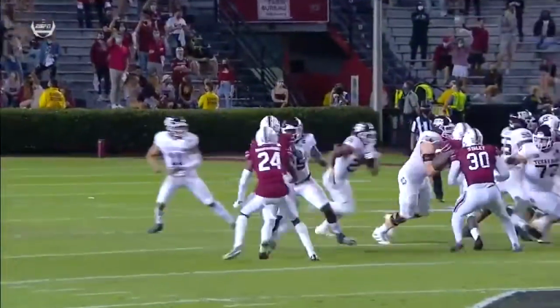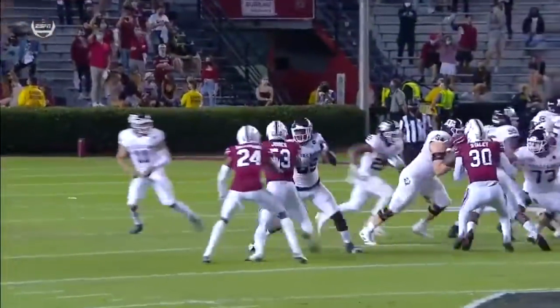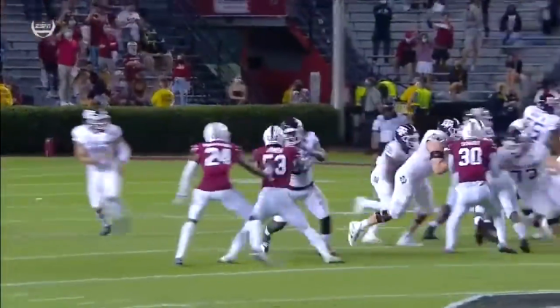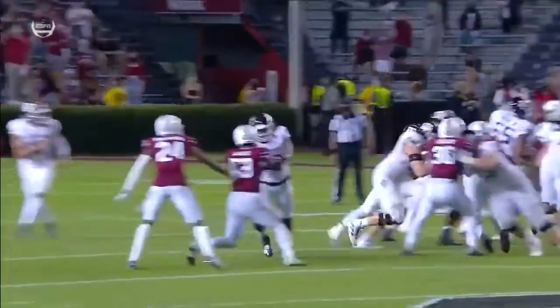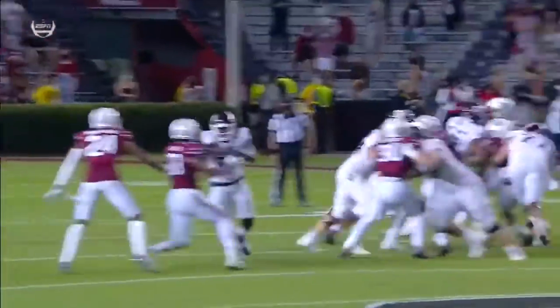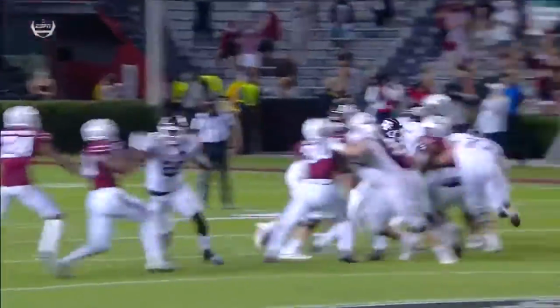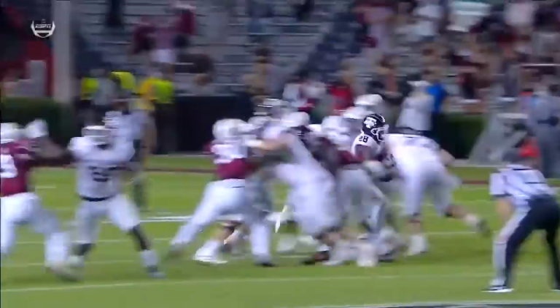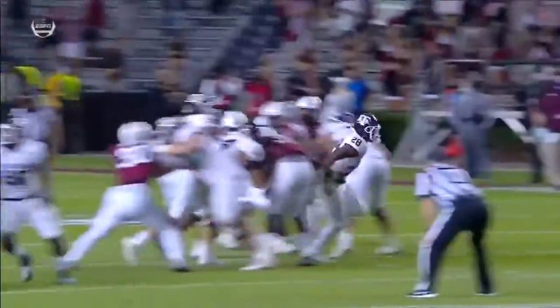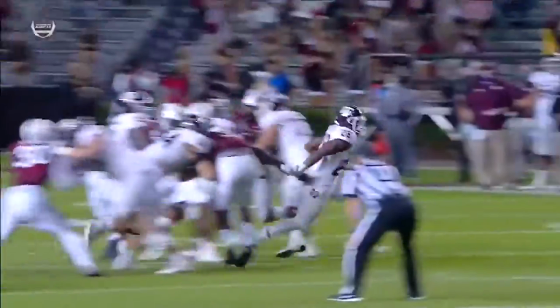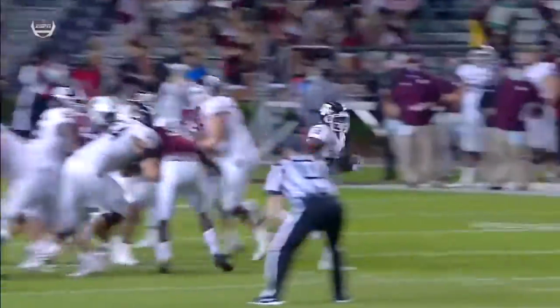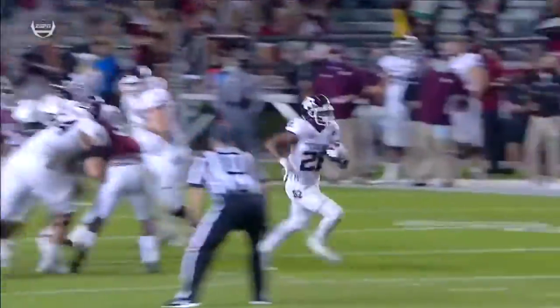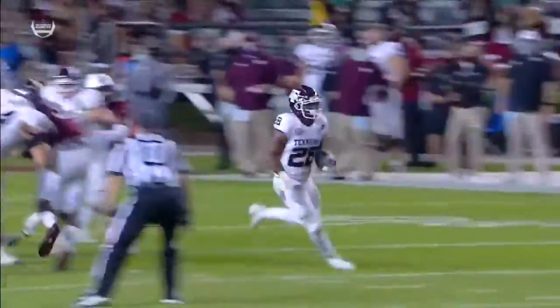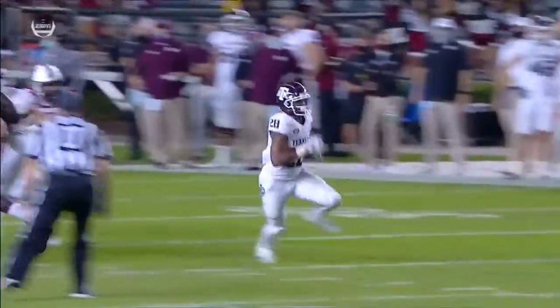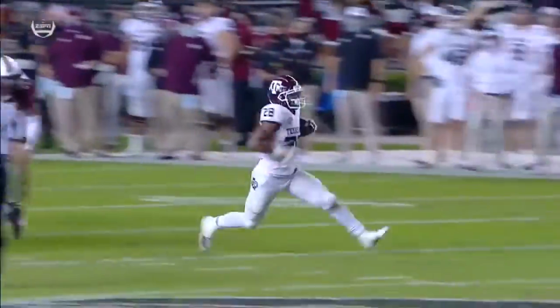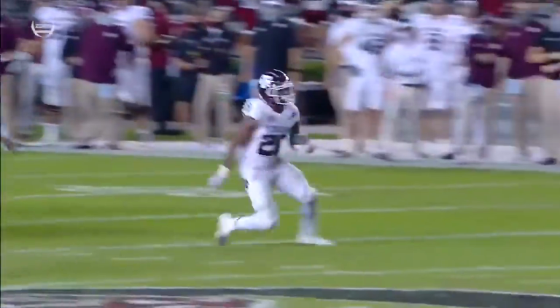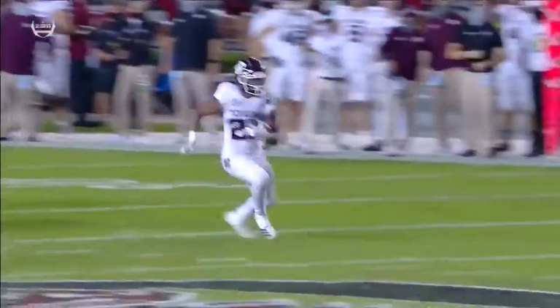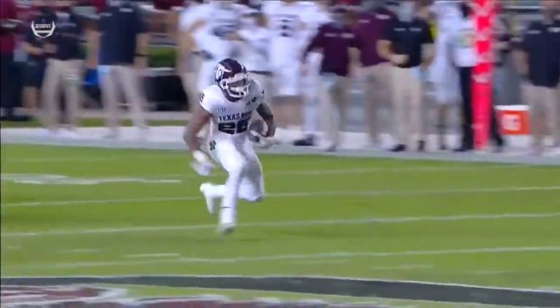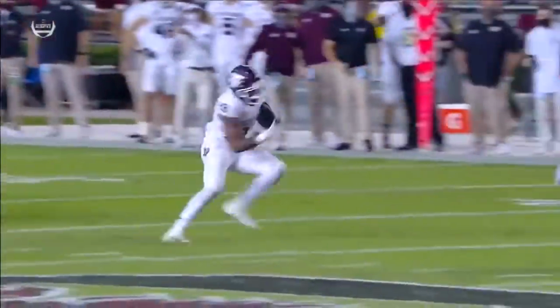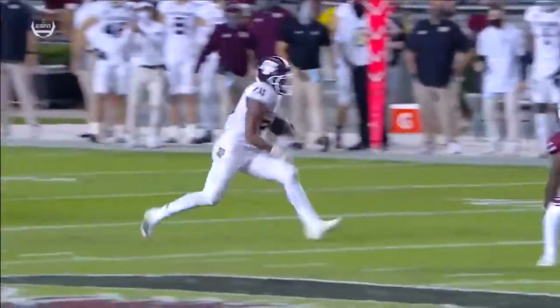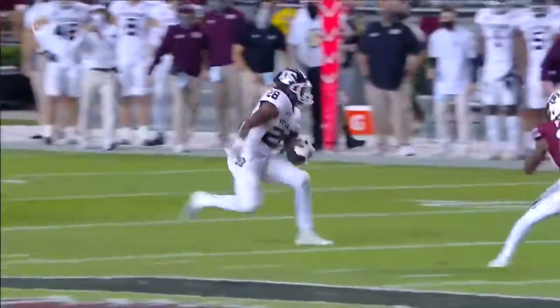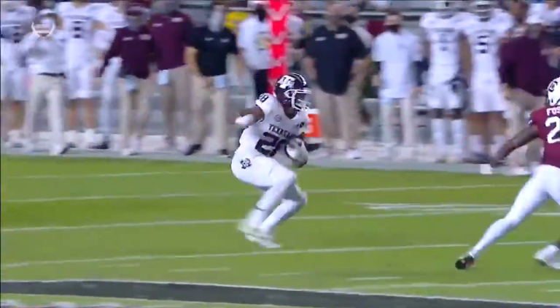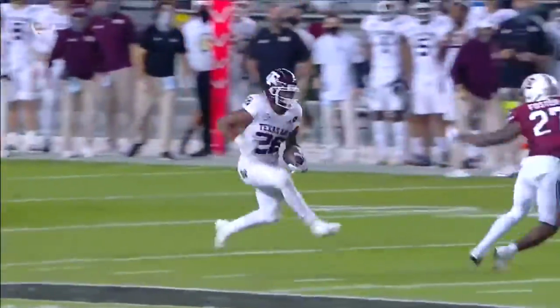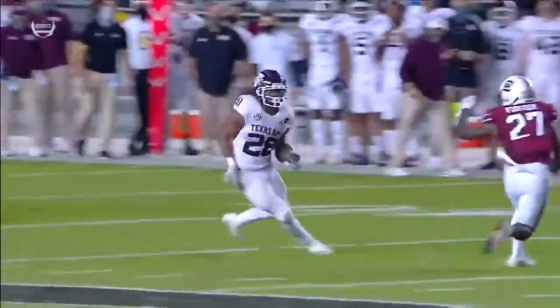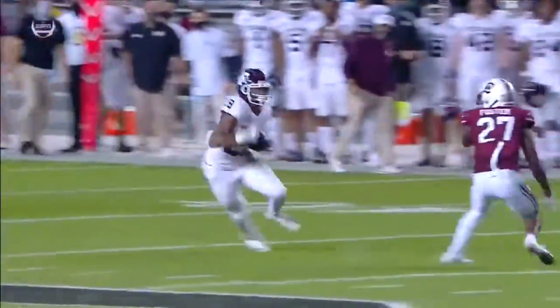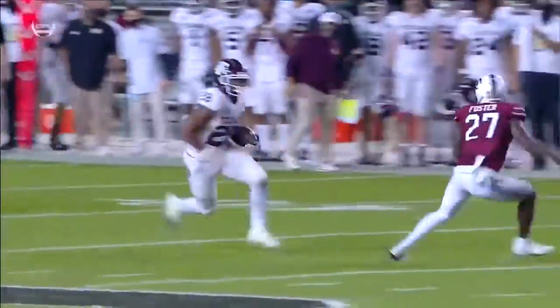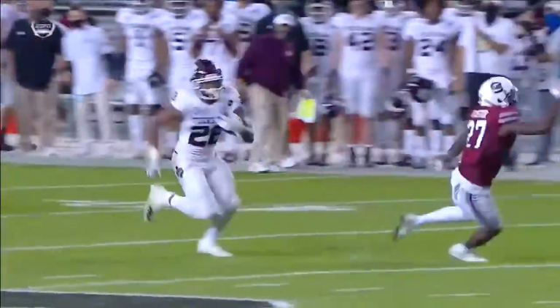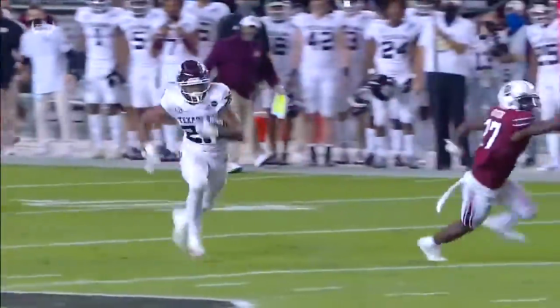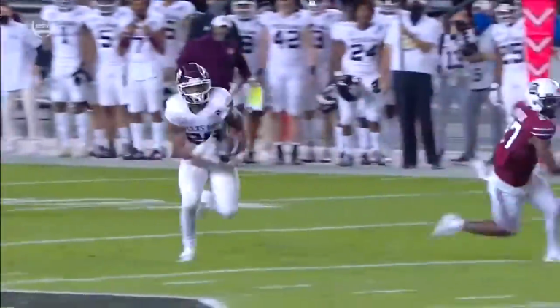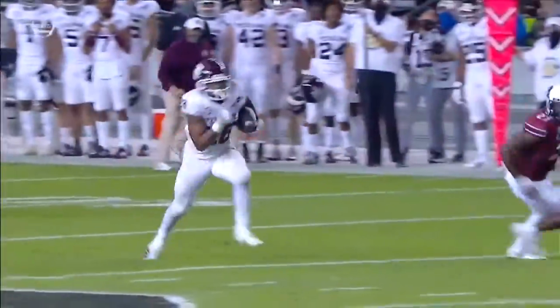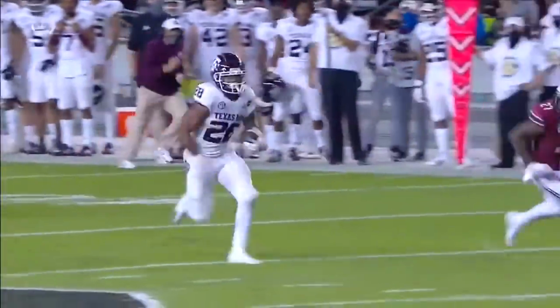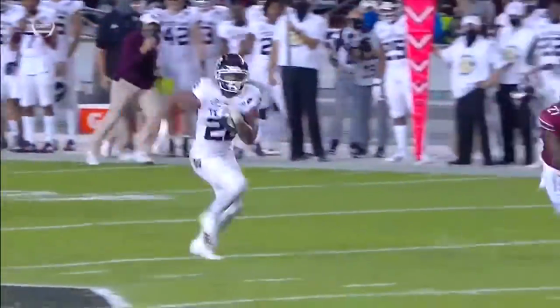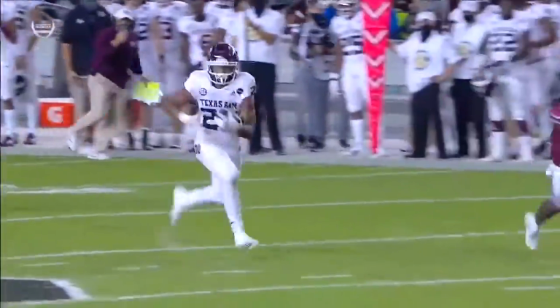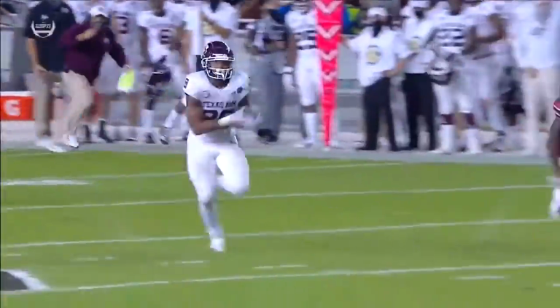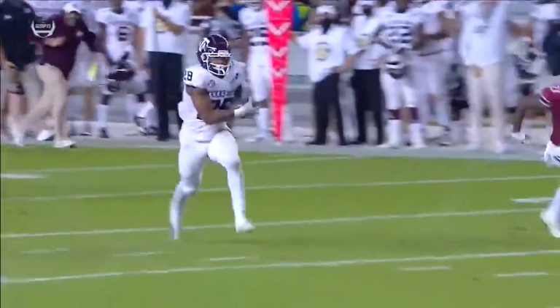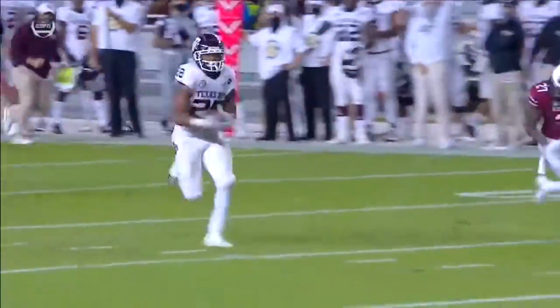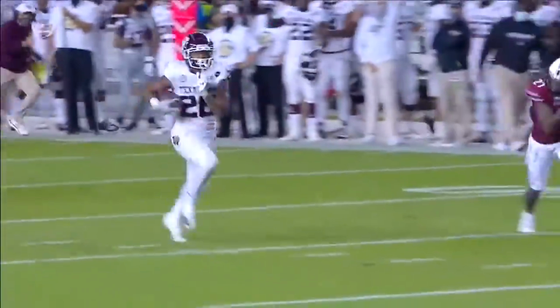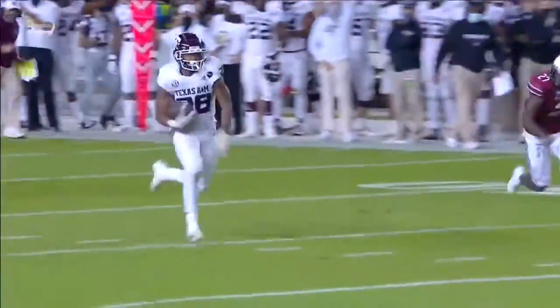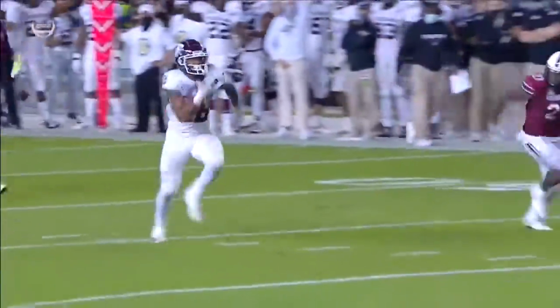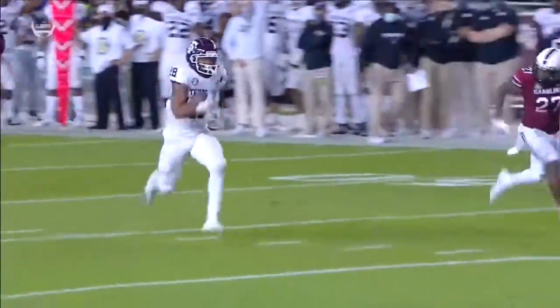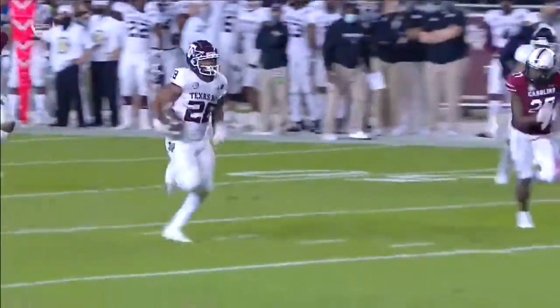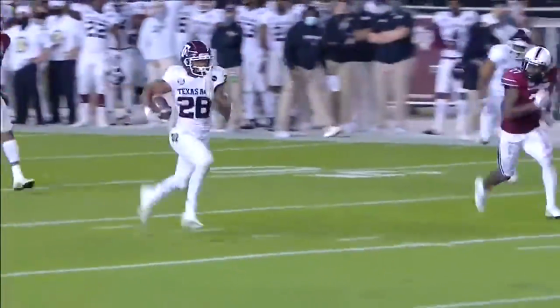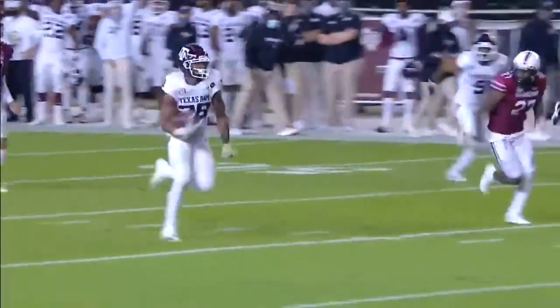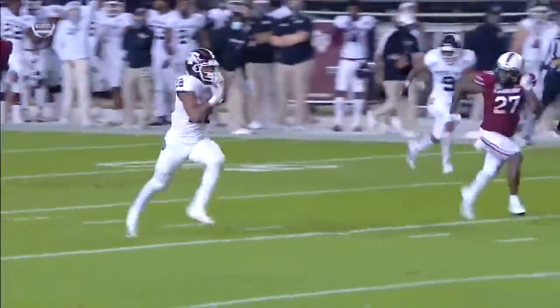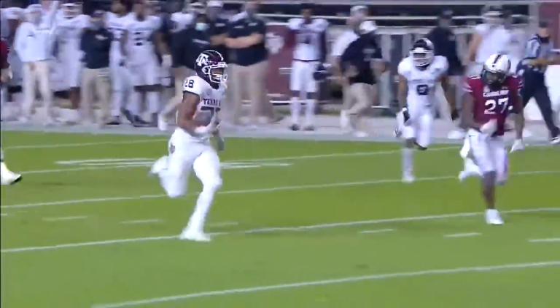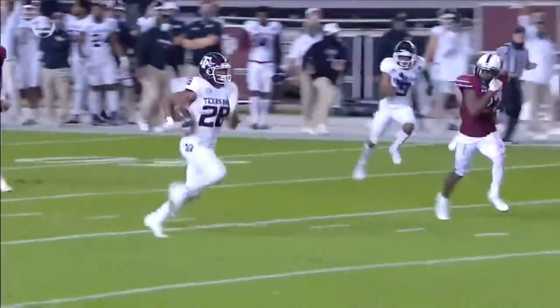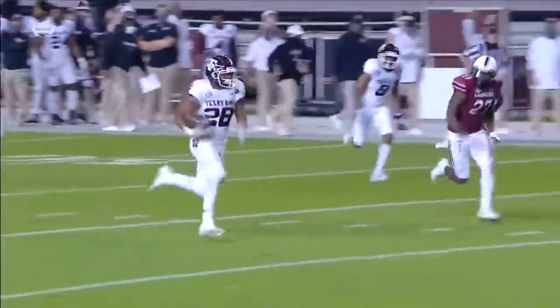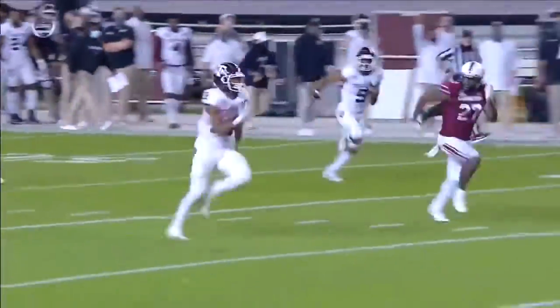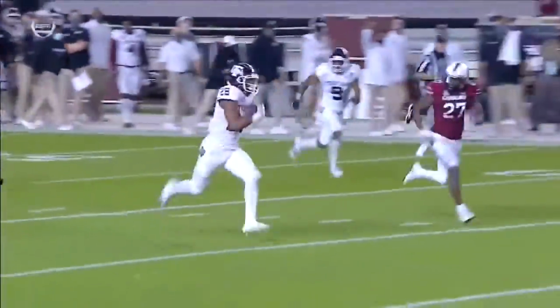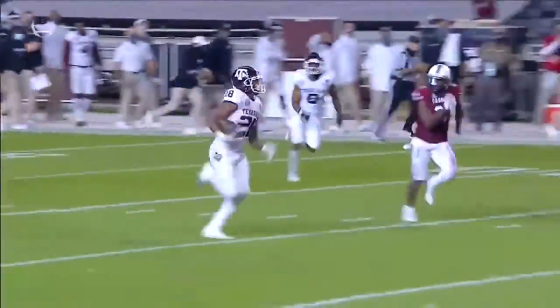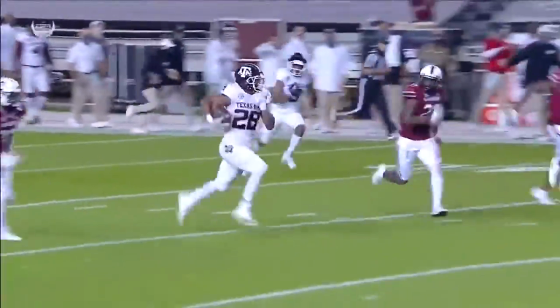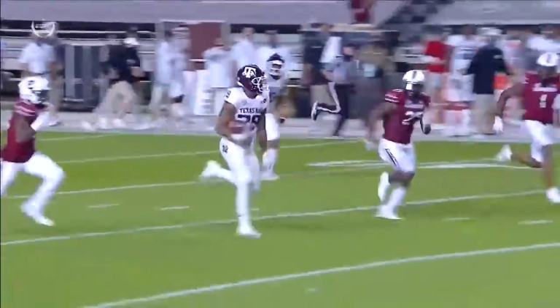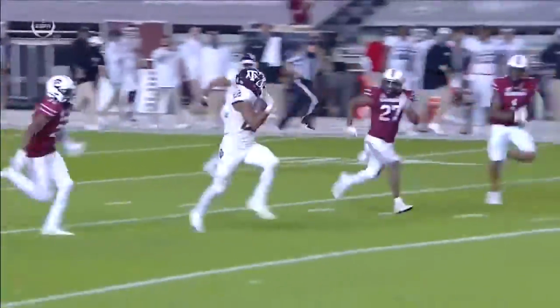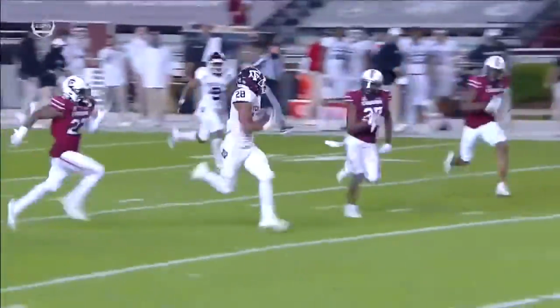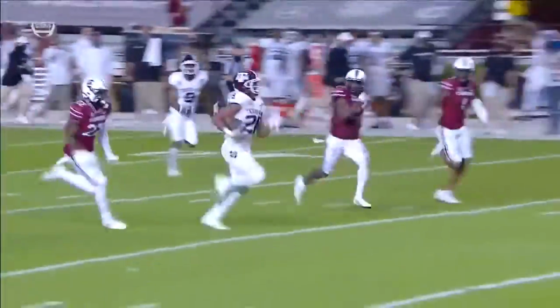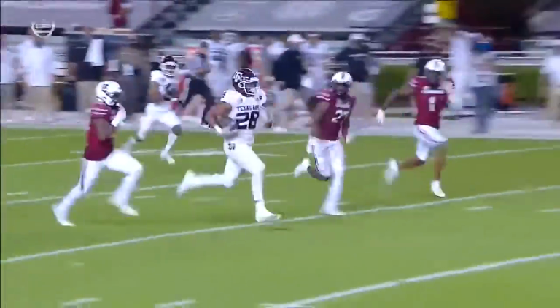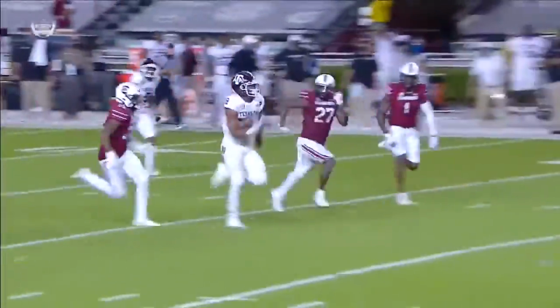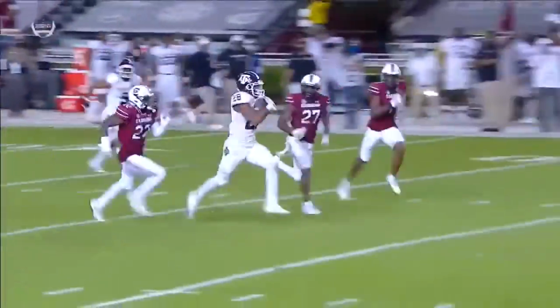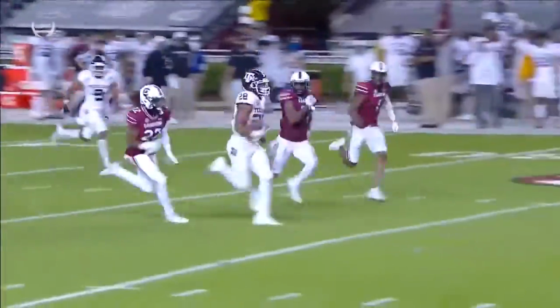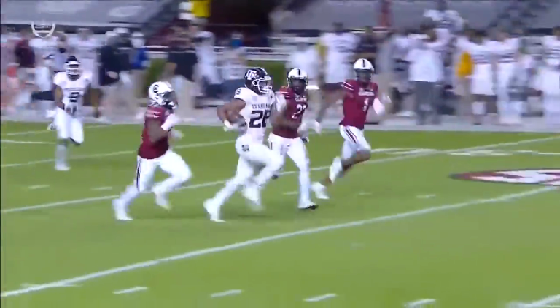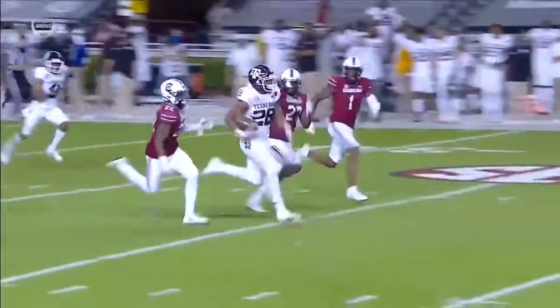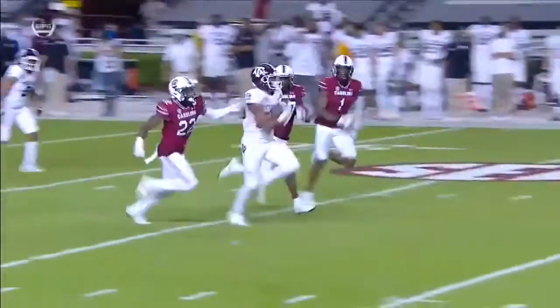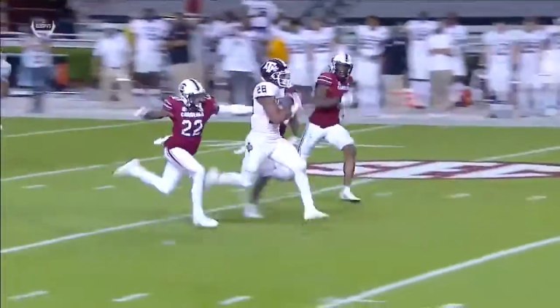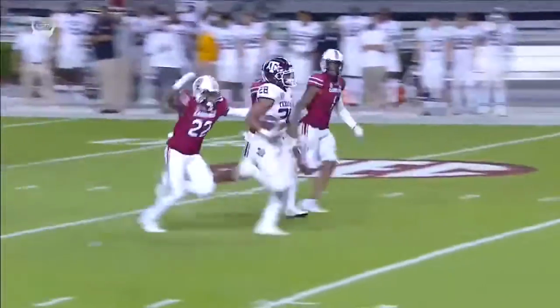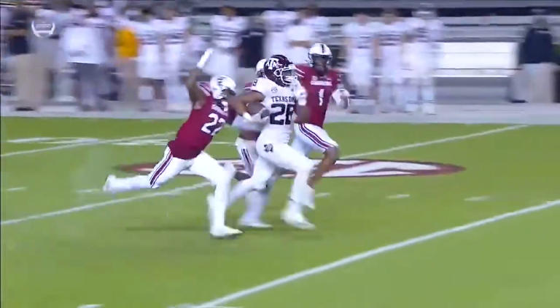Spiller's got some wheels, Dusty — a little make-you-miss too. Put Jalen Foster in a spin cycle.